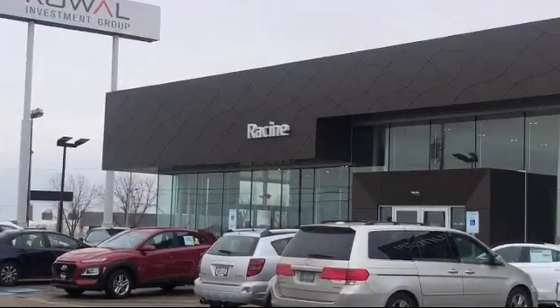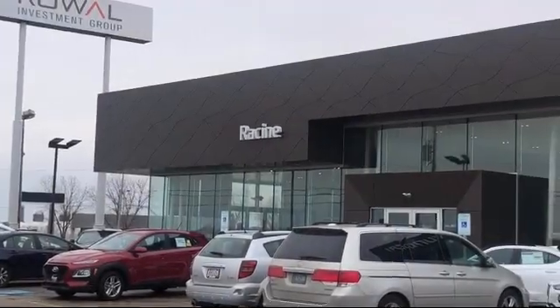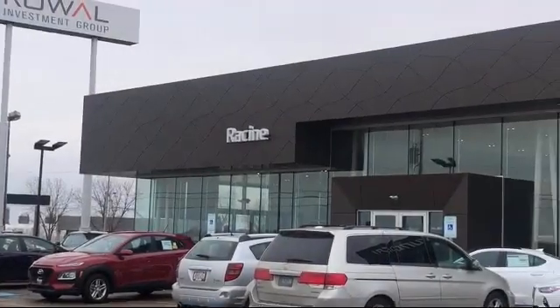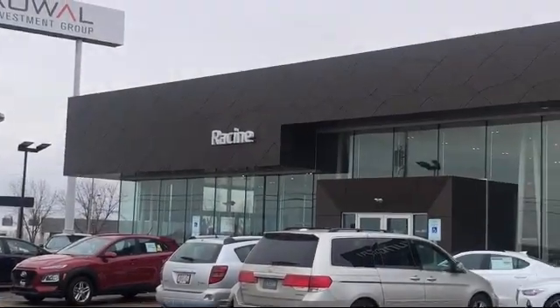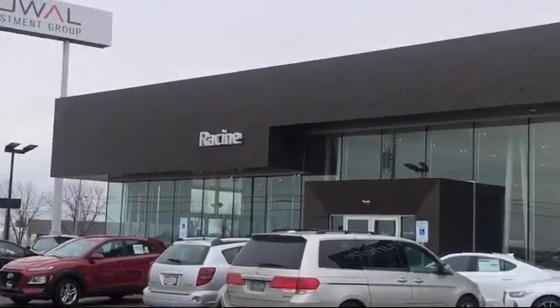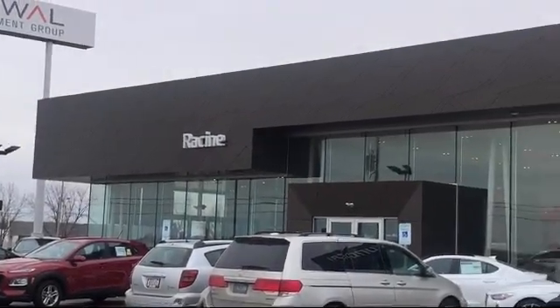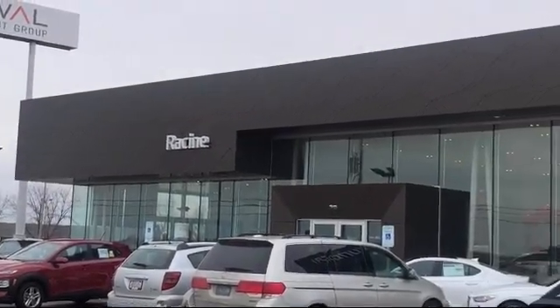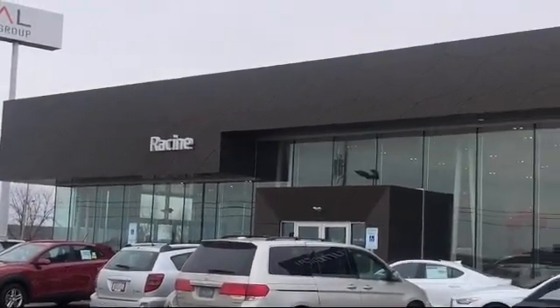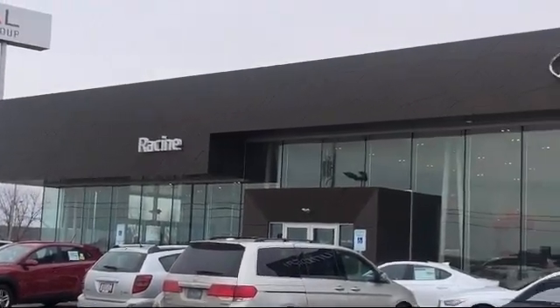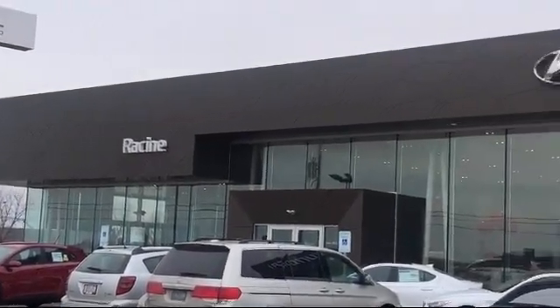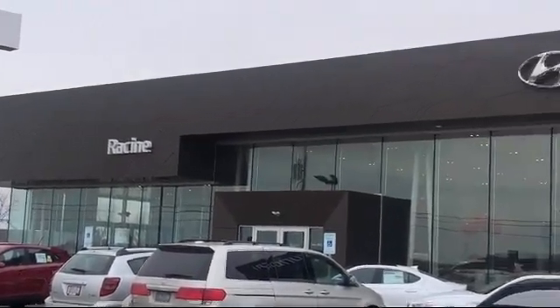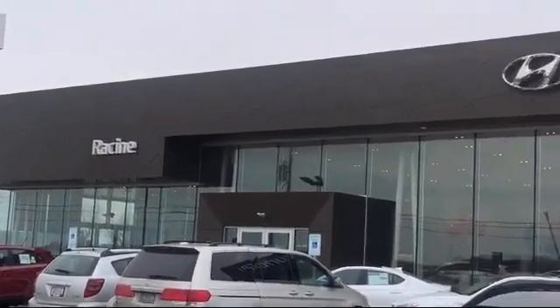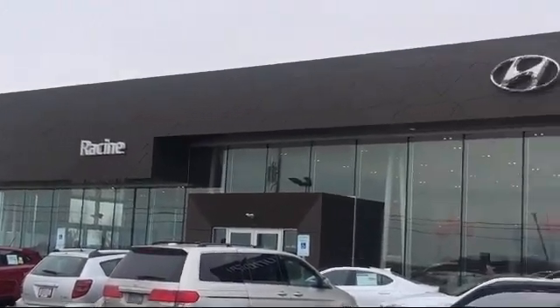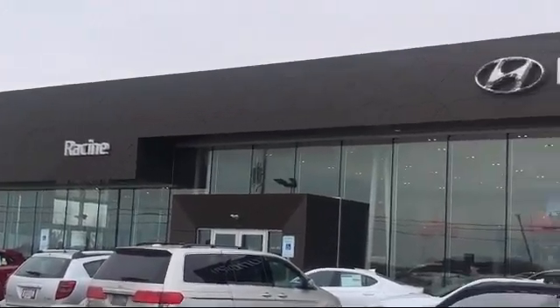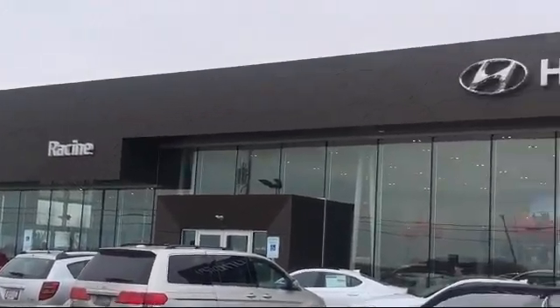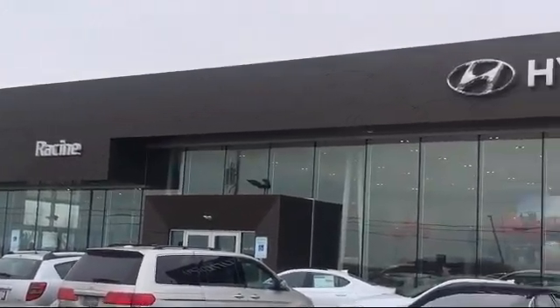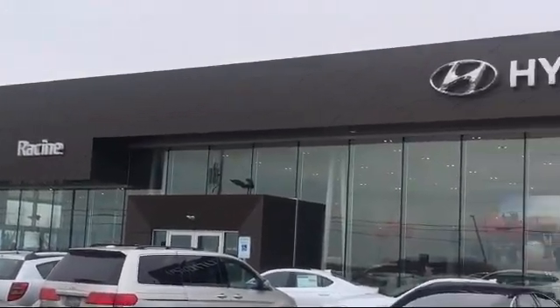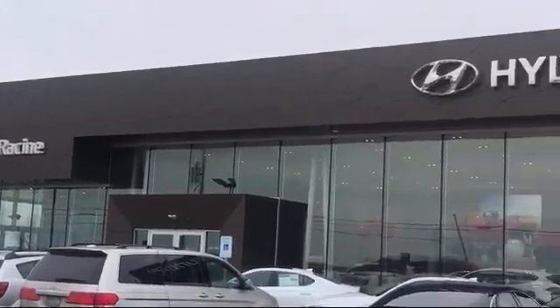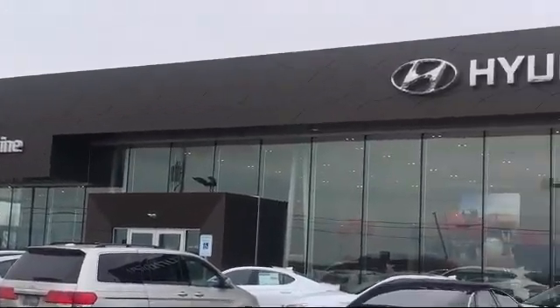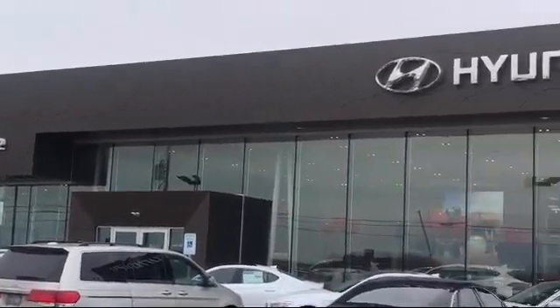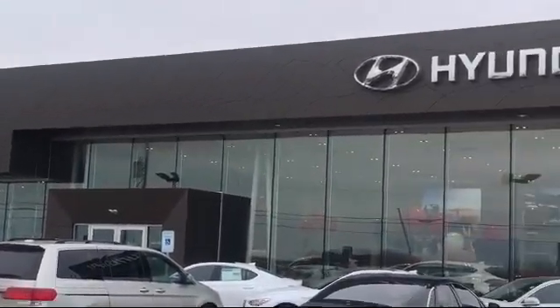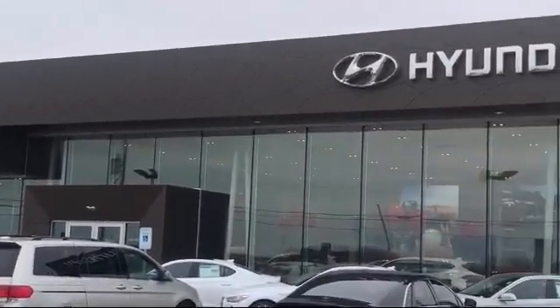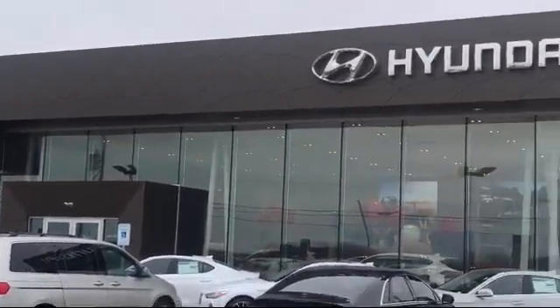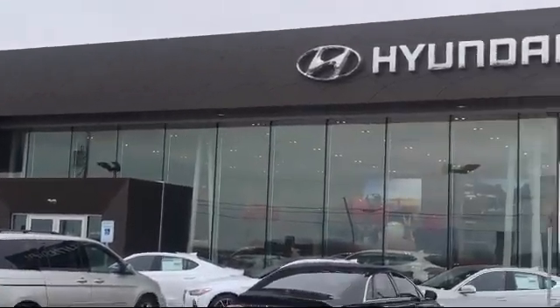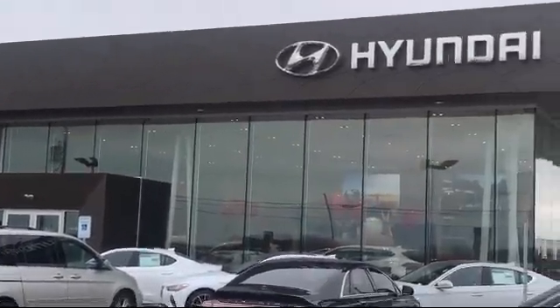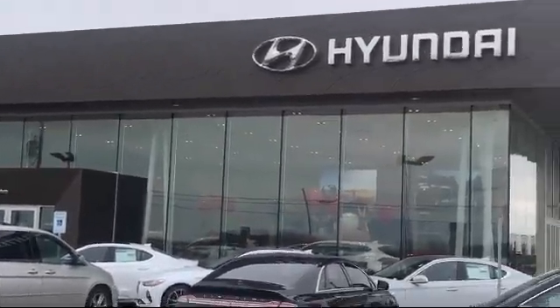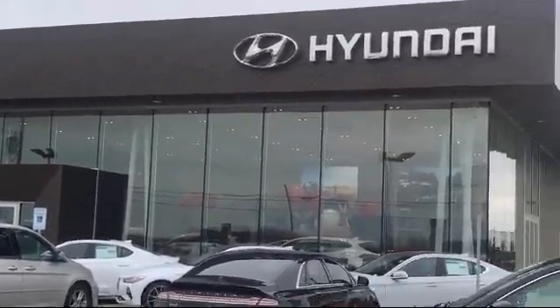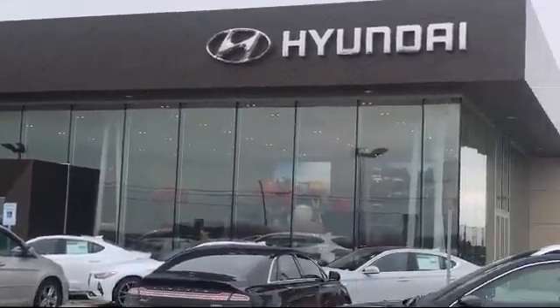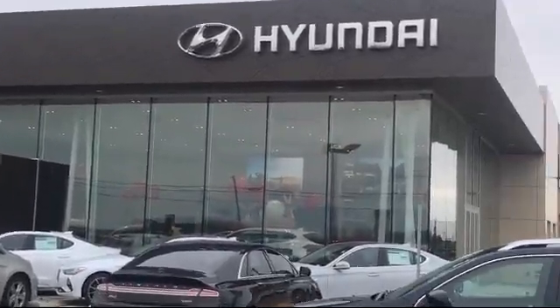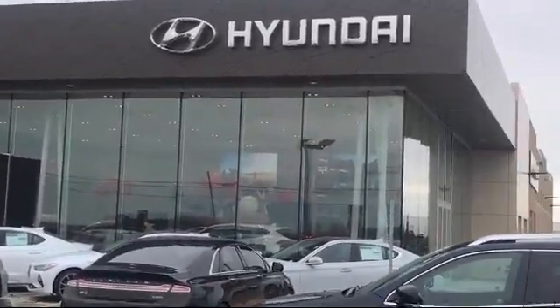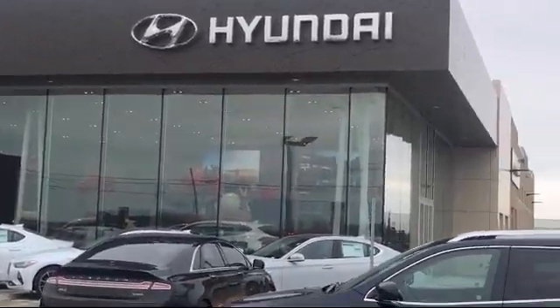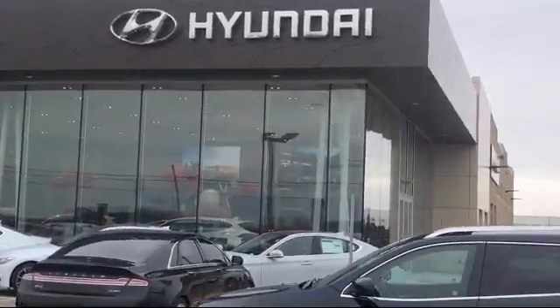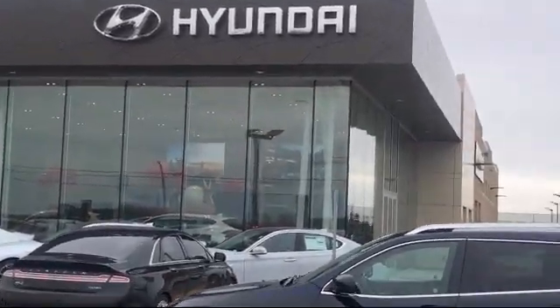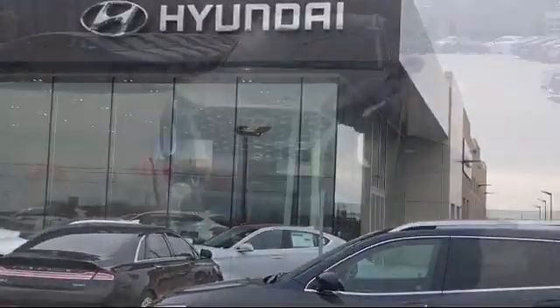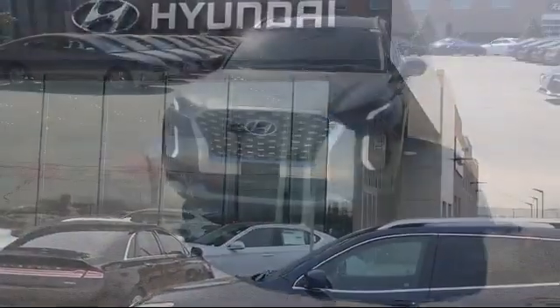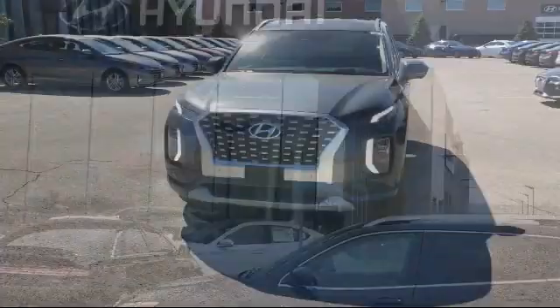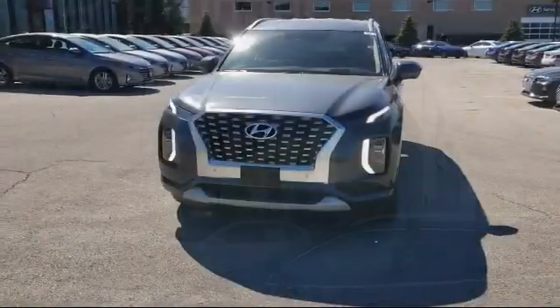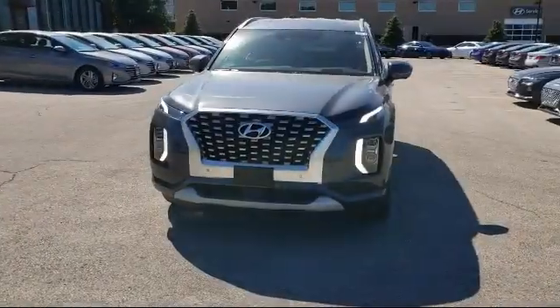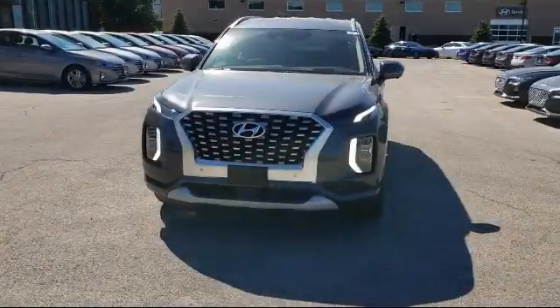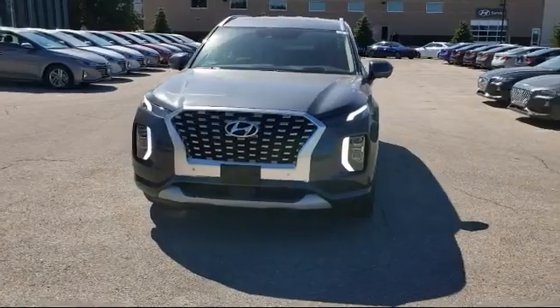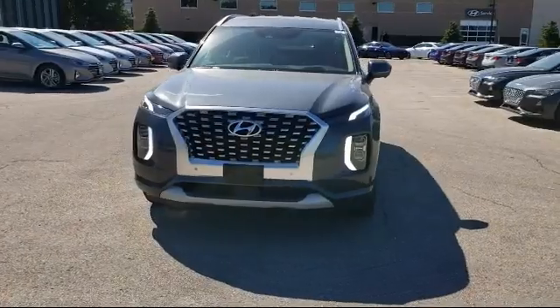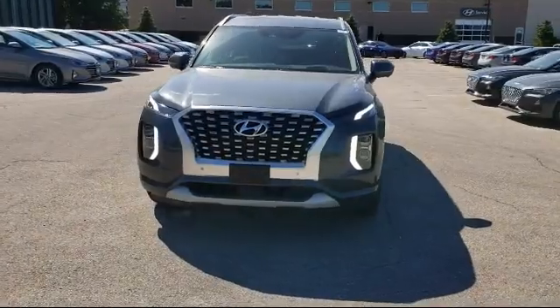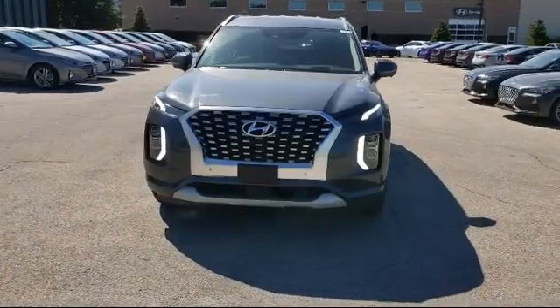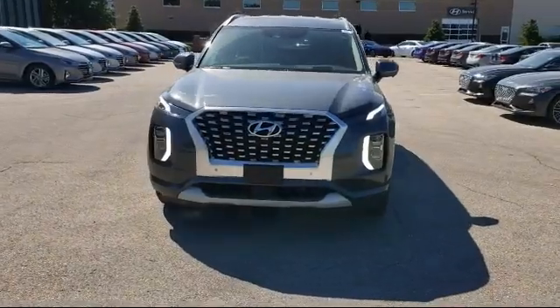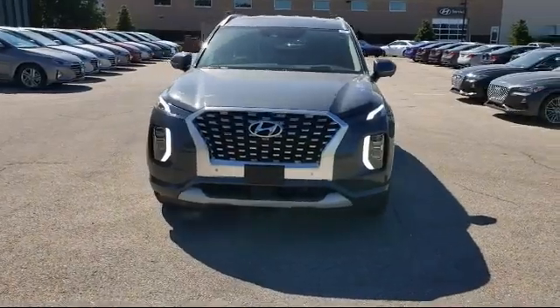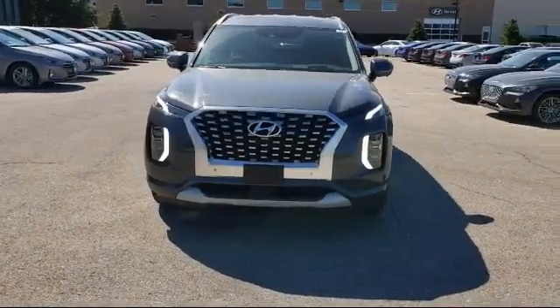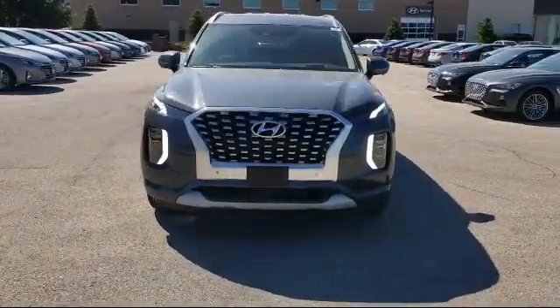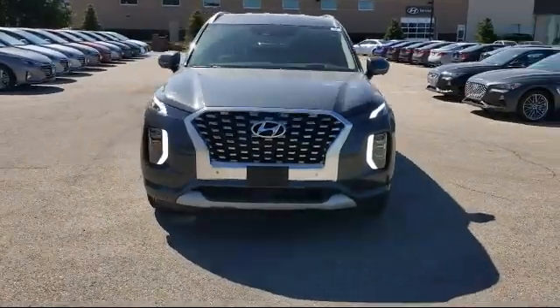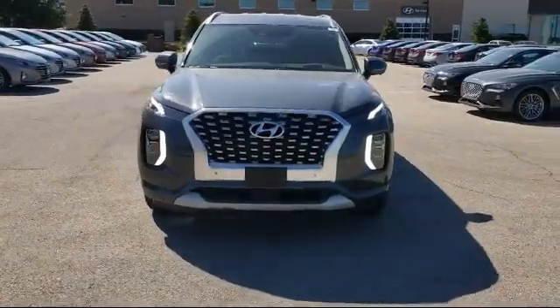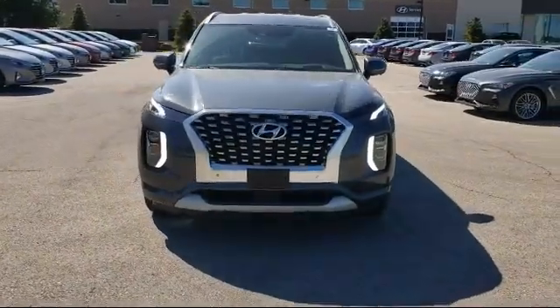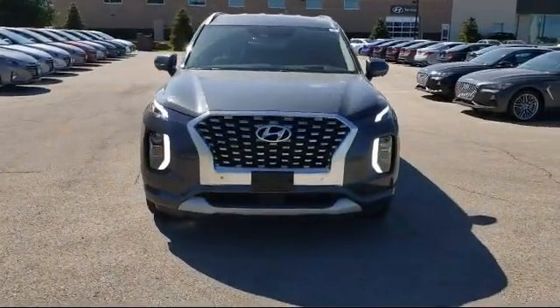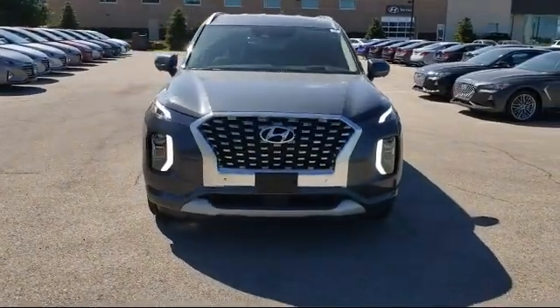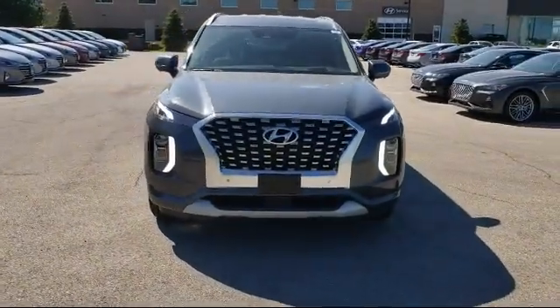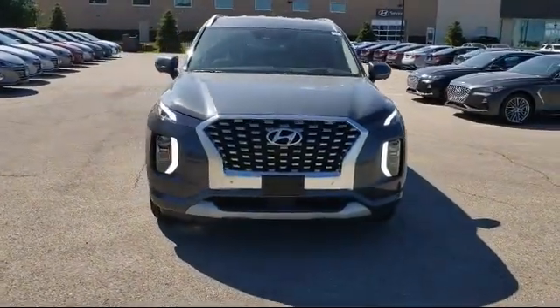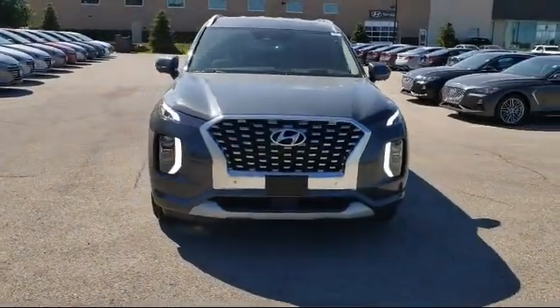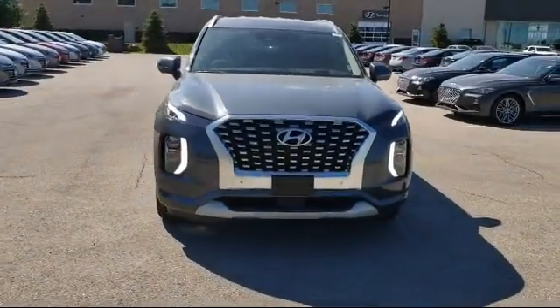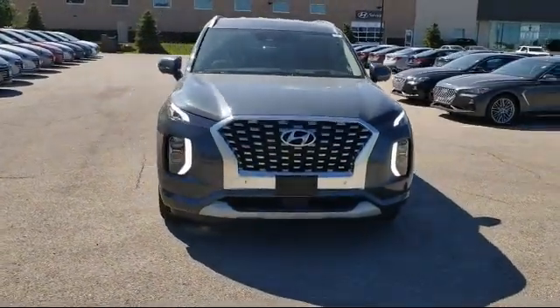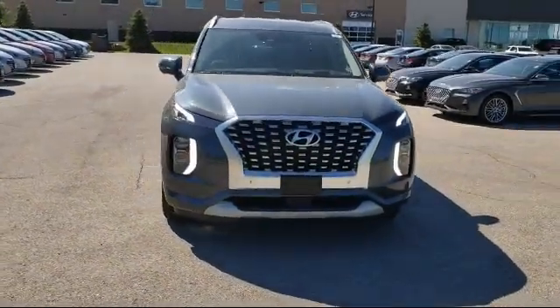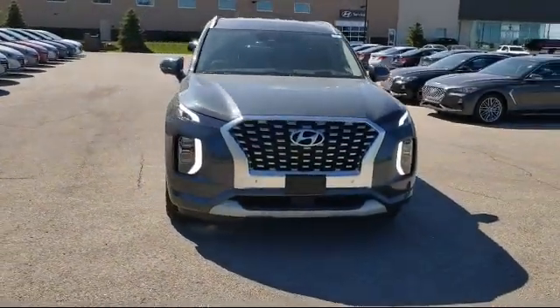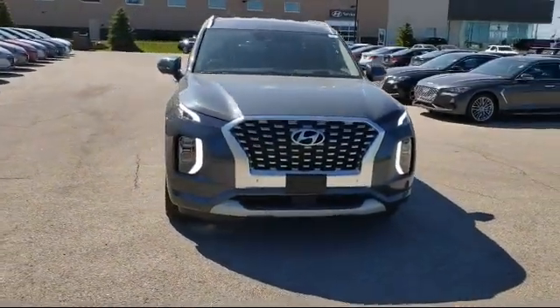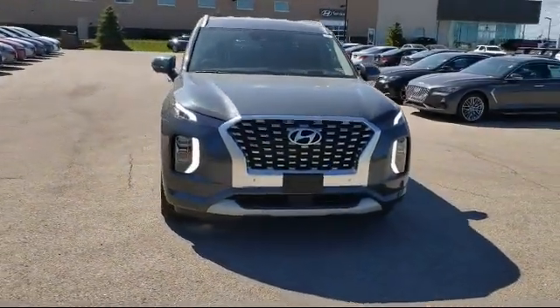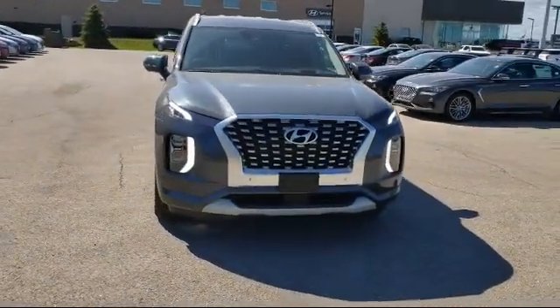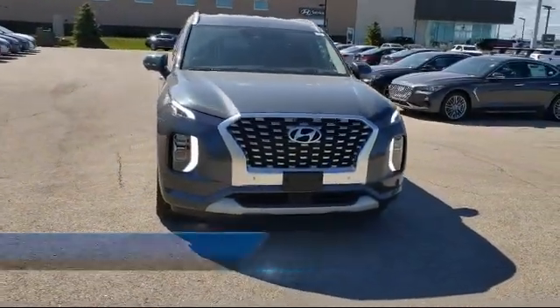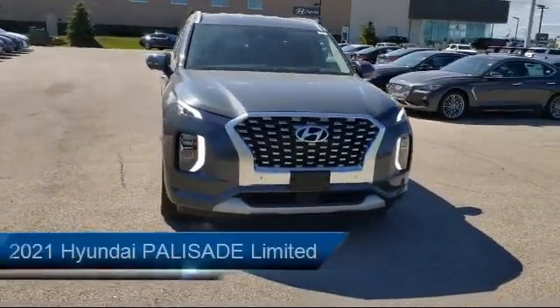Welcome to Racine Hyundai, your premier destination for purchasing a vehicle. Here's a look at another one of our great vehicles in inventory.